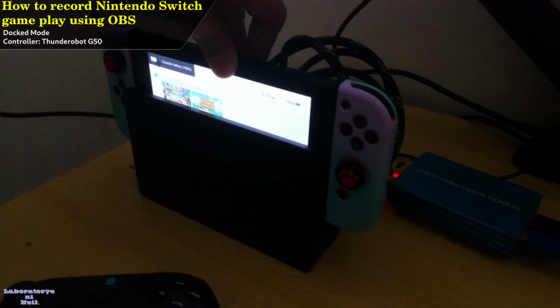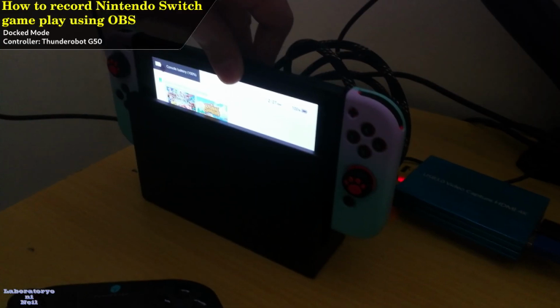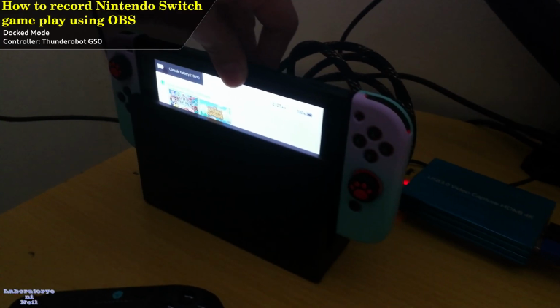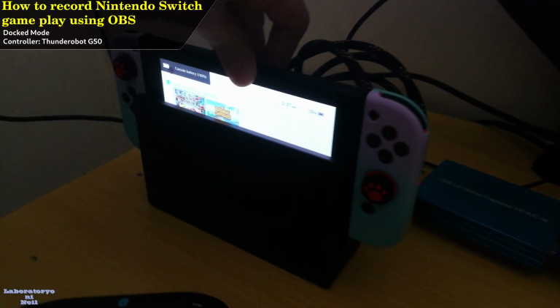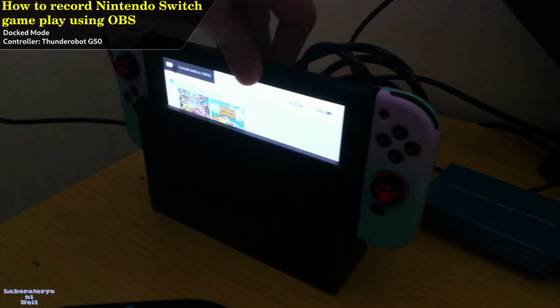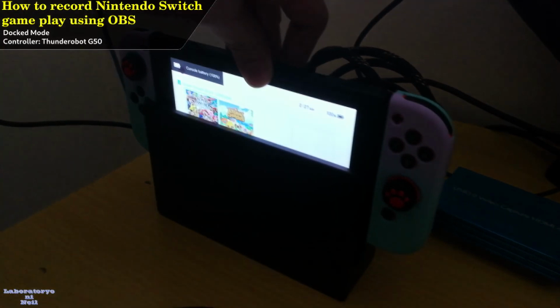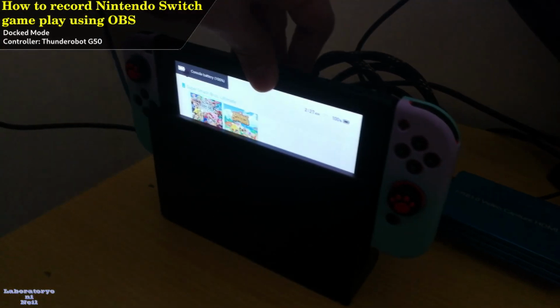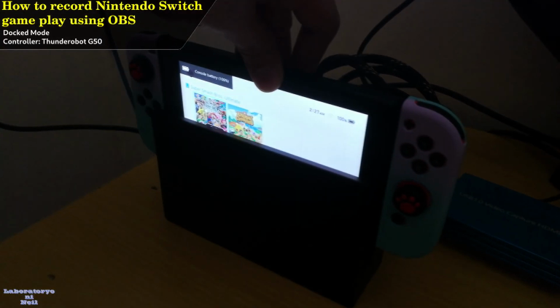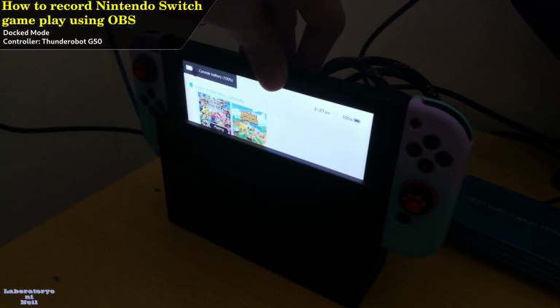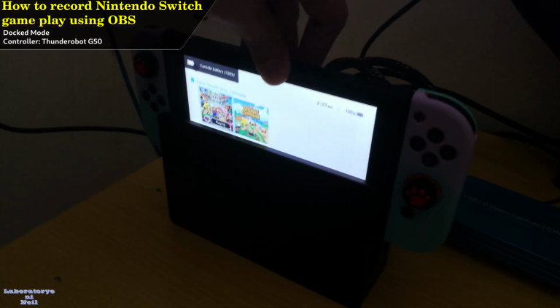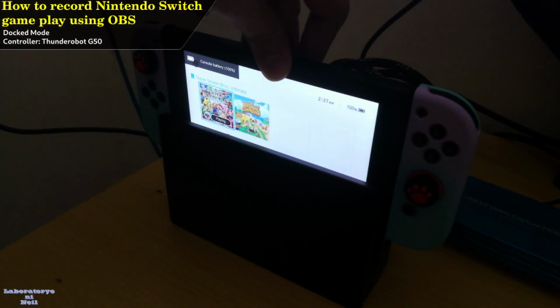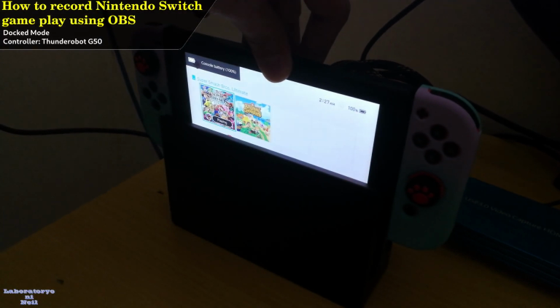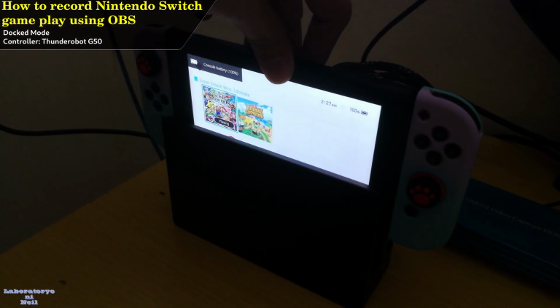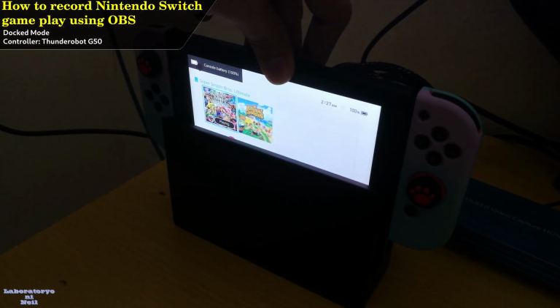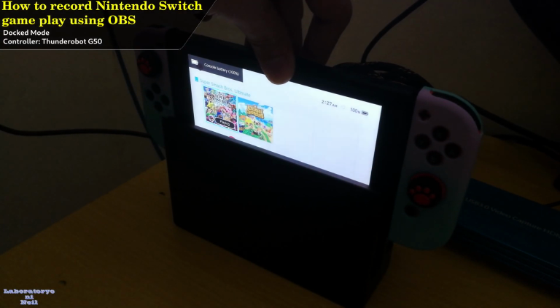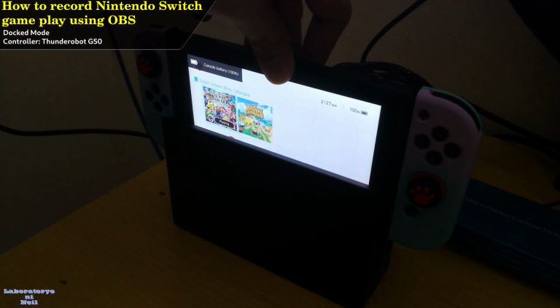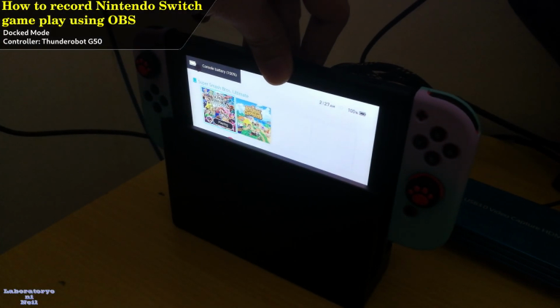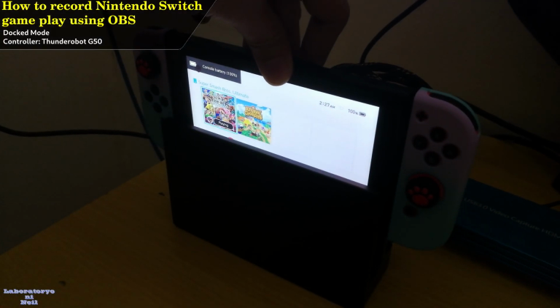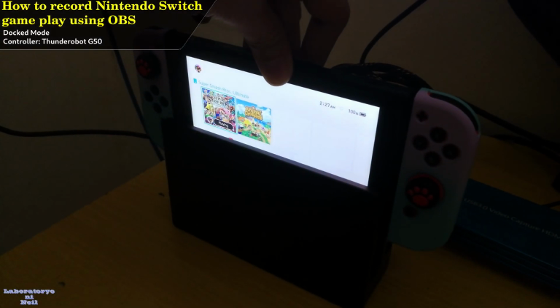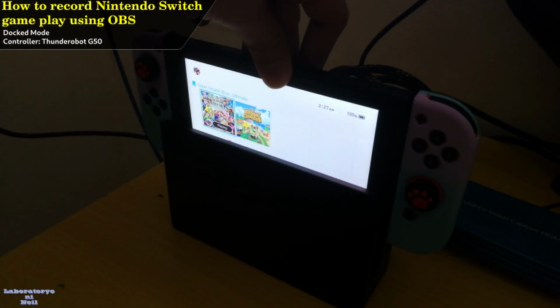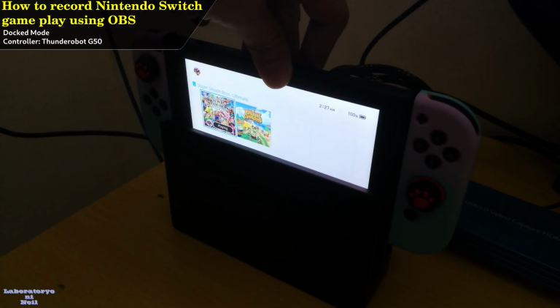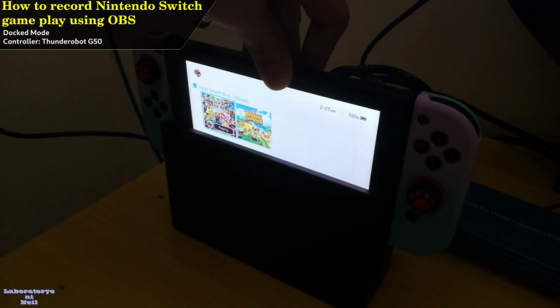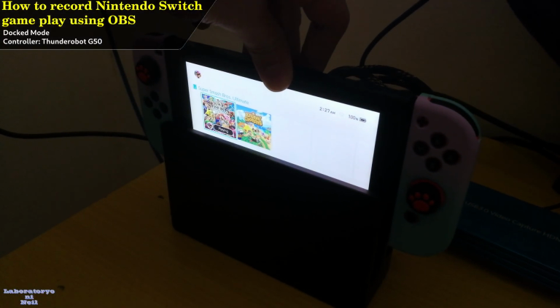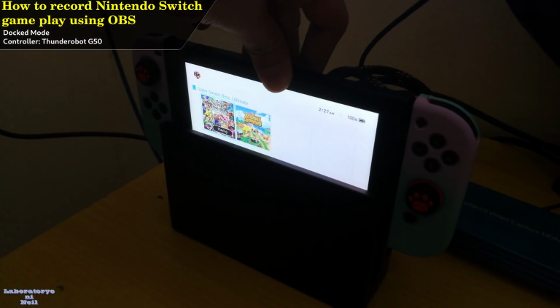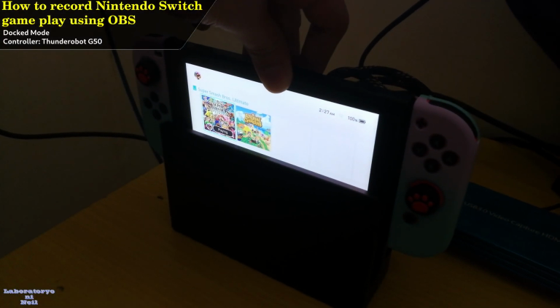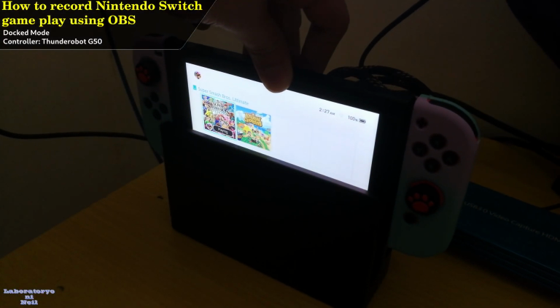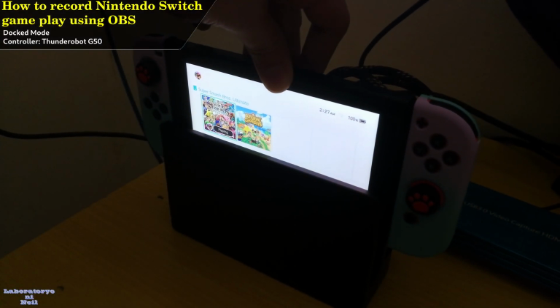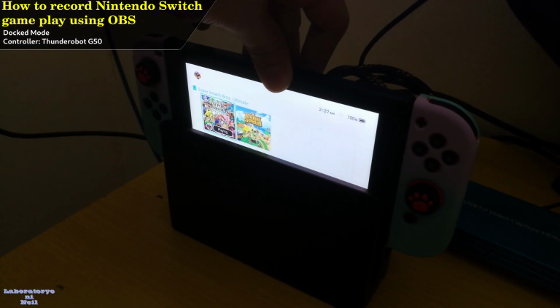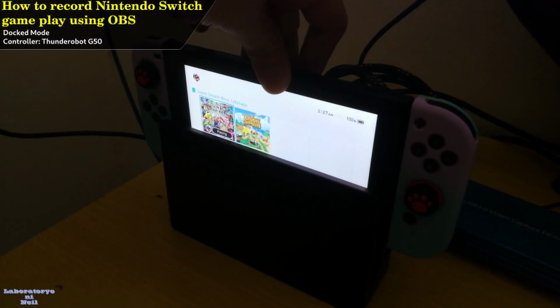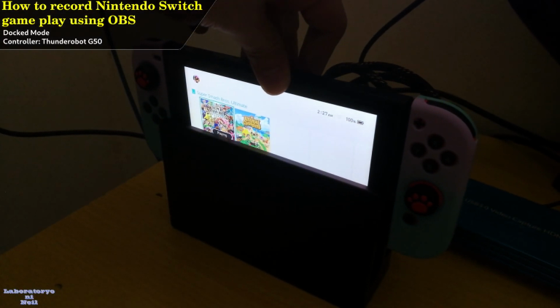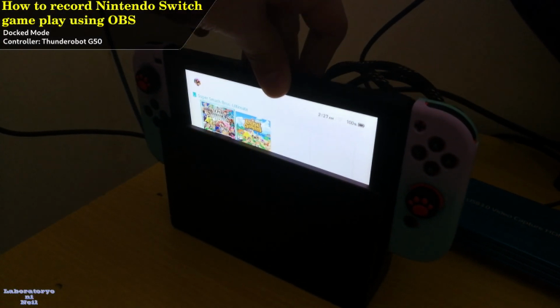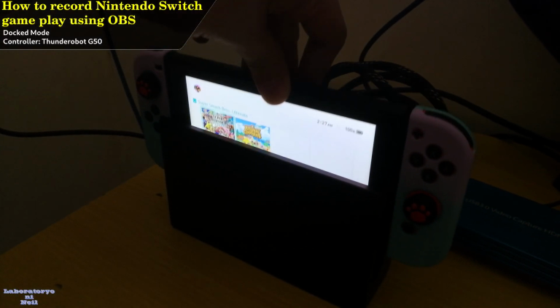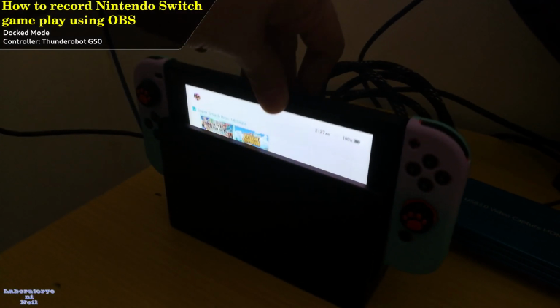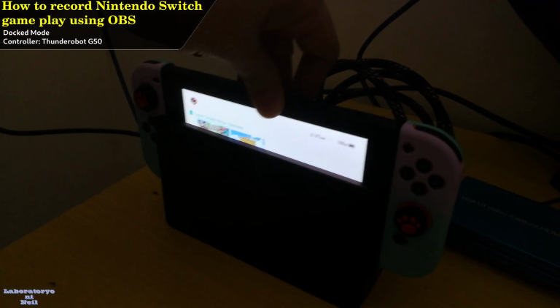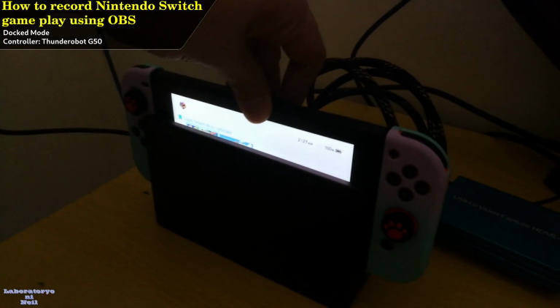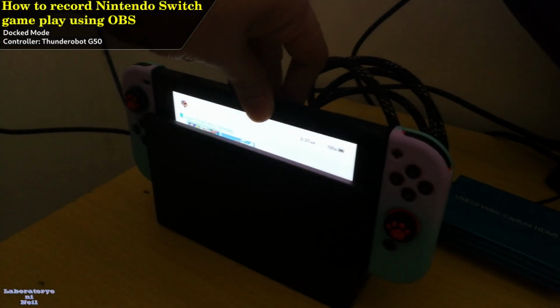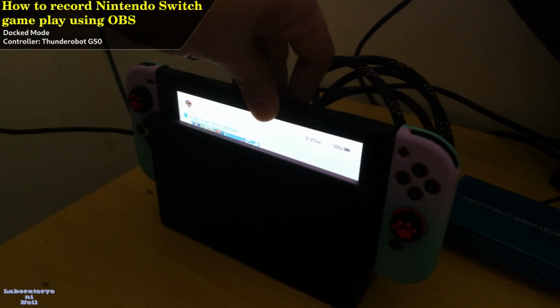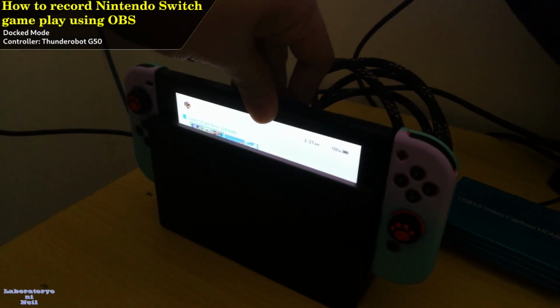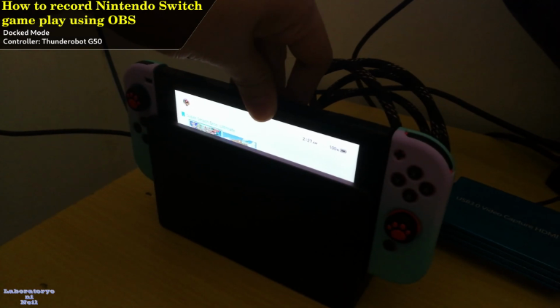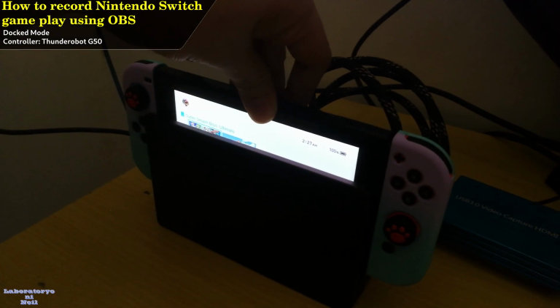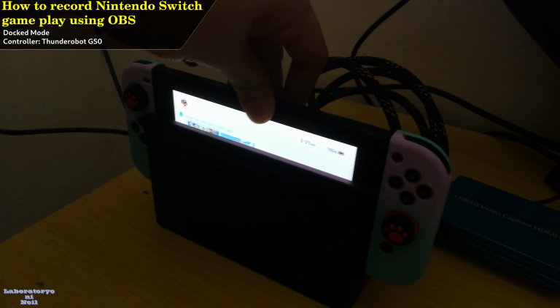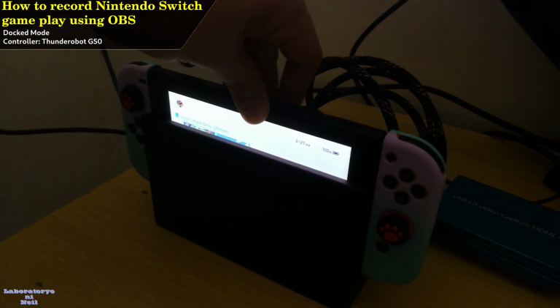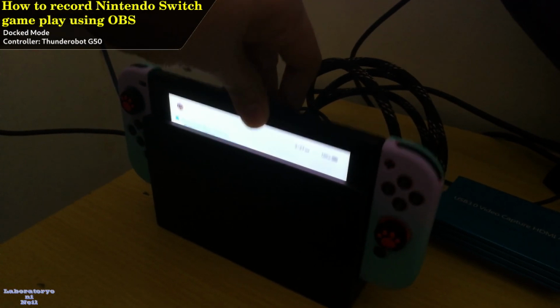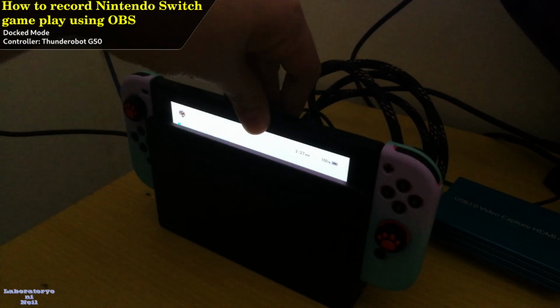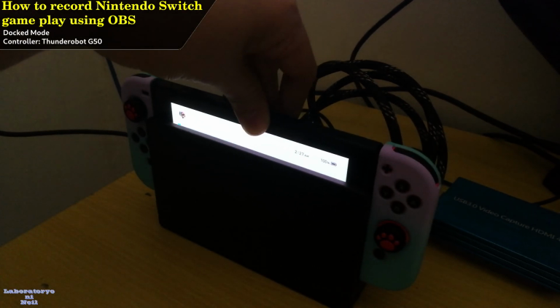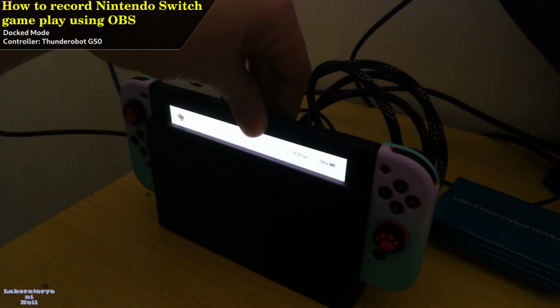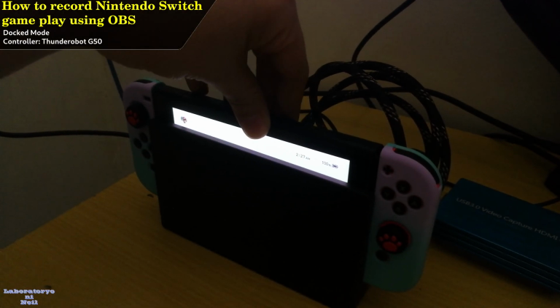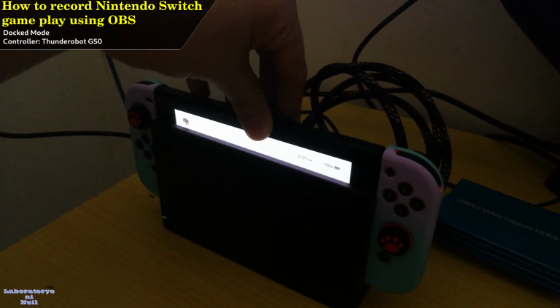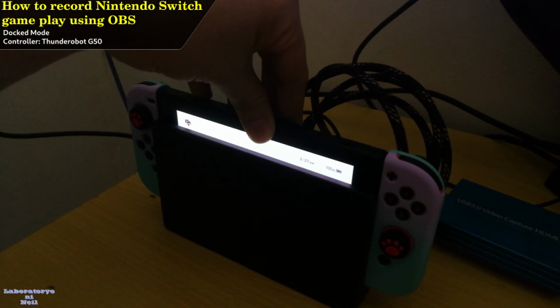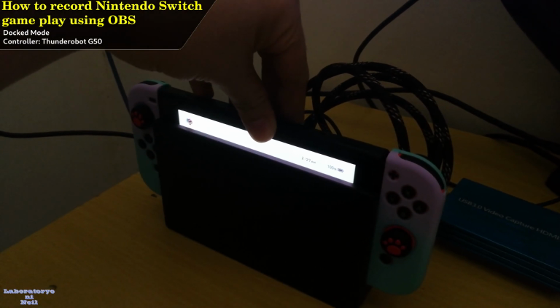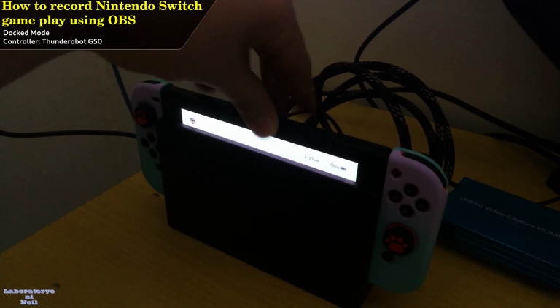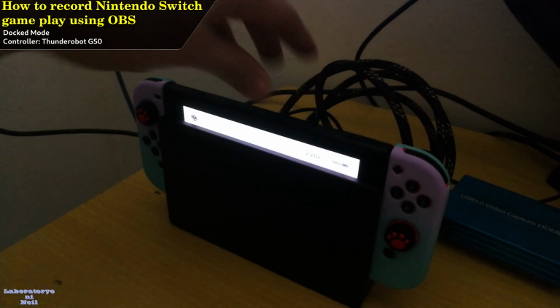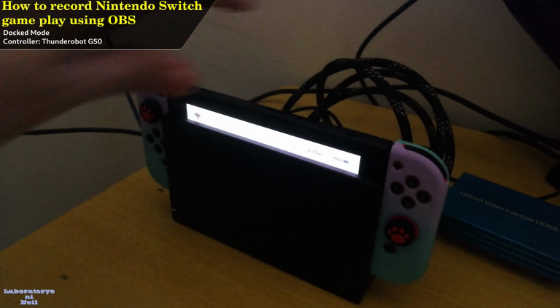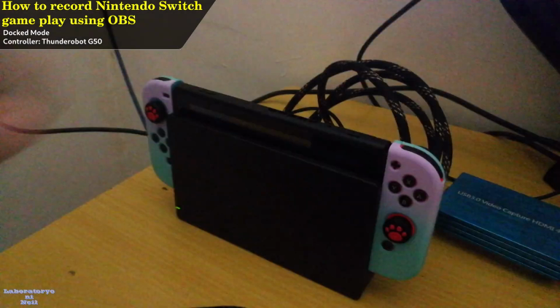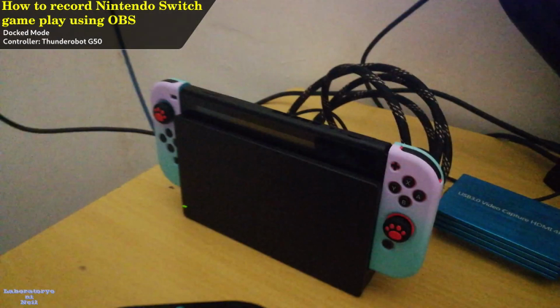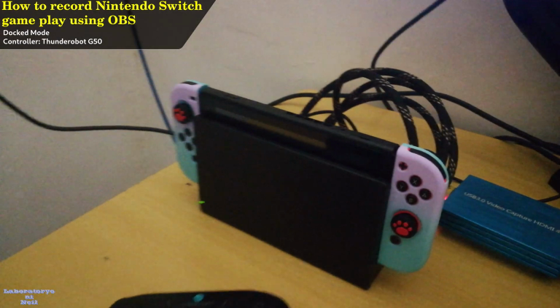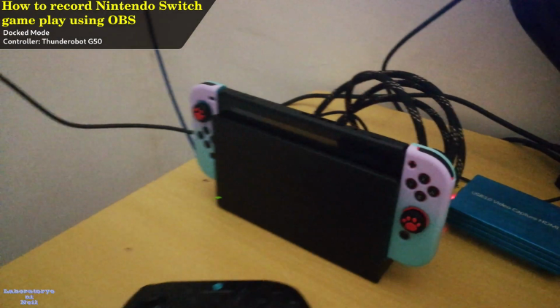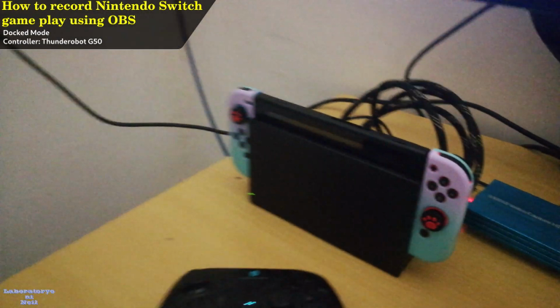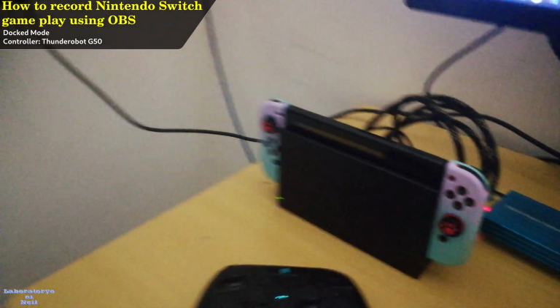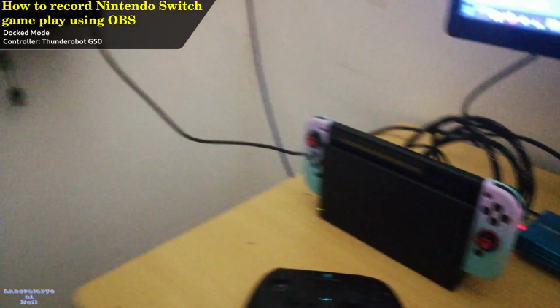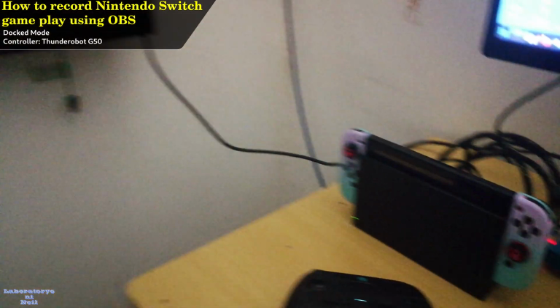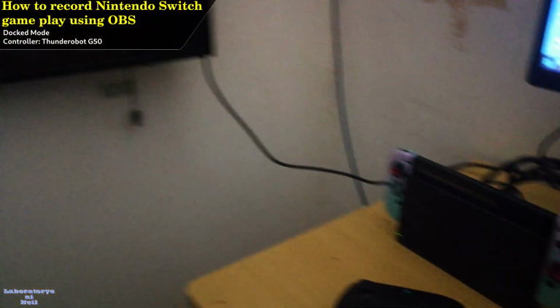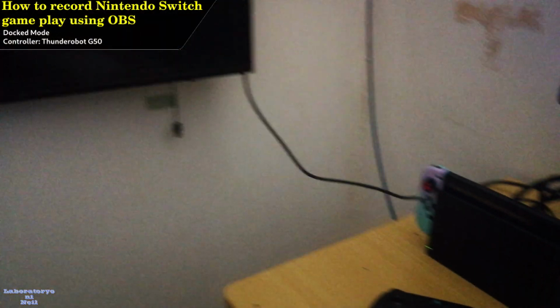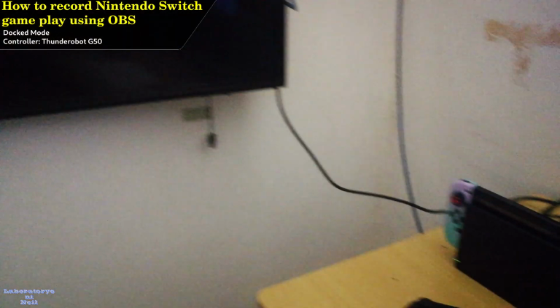First, I'm going to show you that the game being played here is really running on Nintendo Switch and not through an emulator.